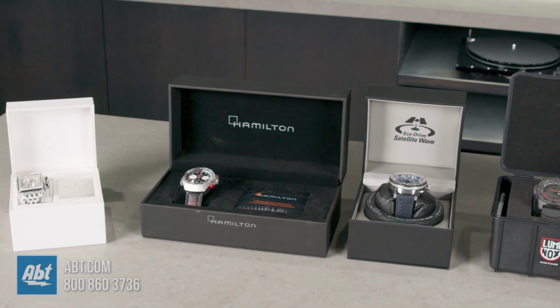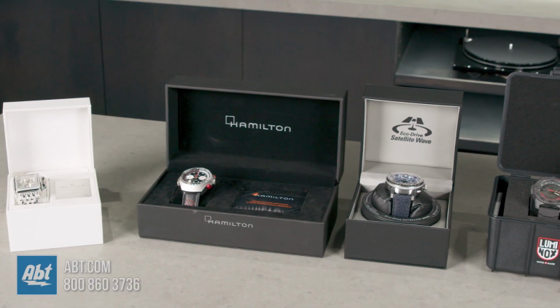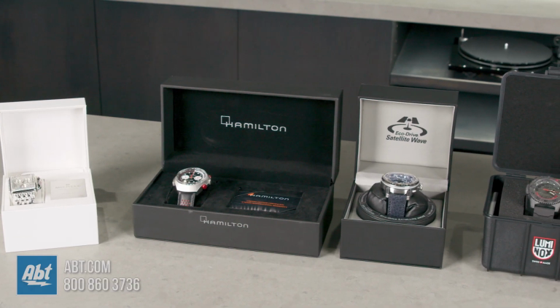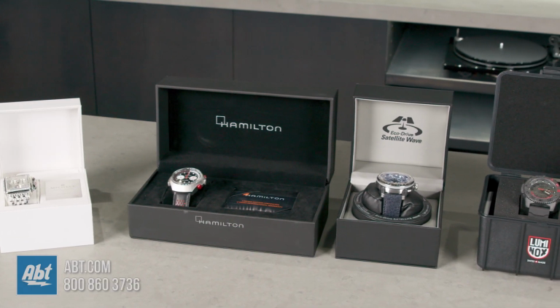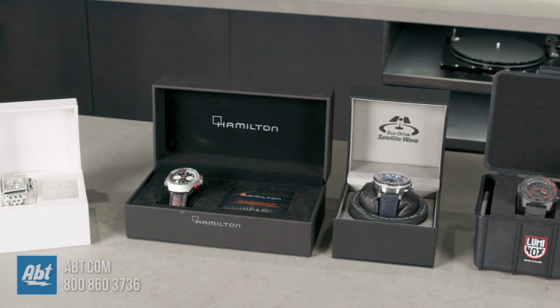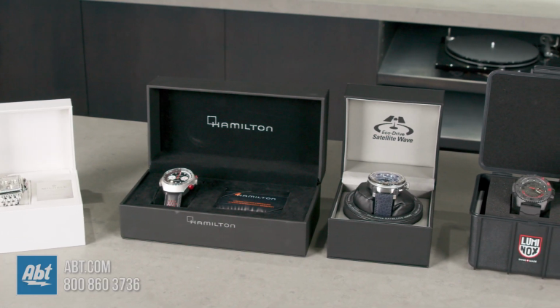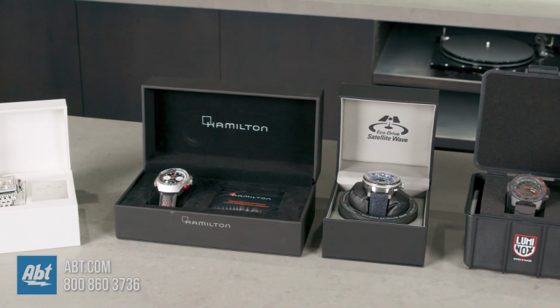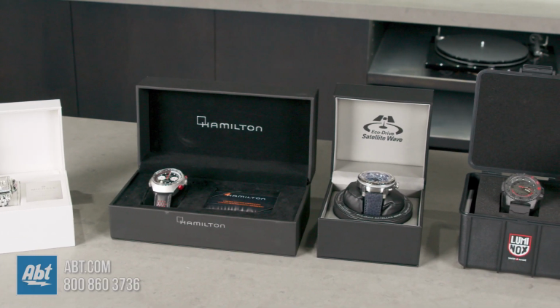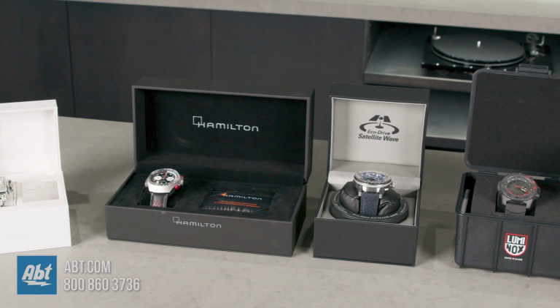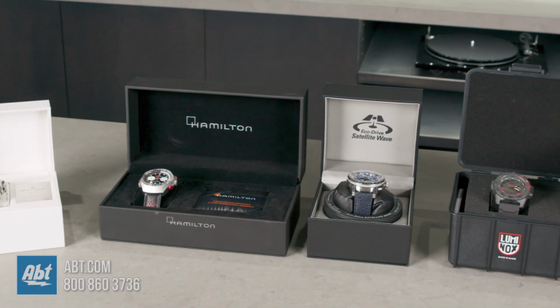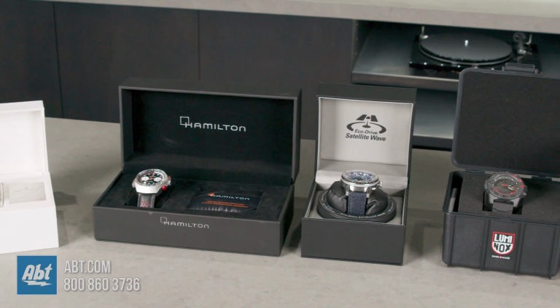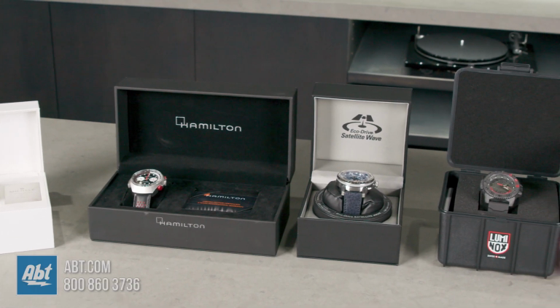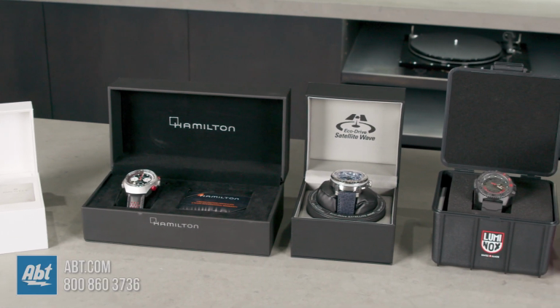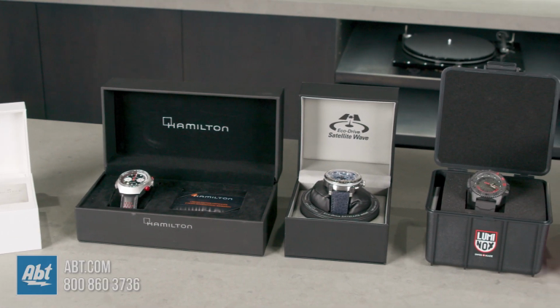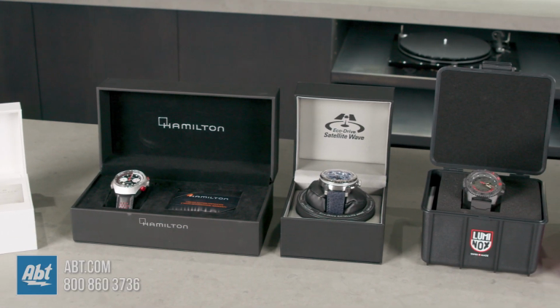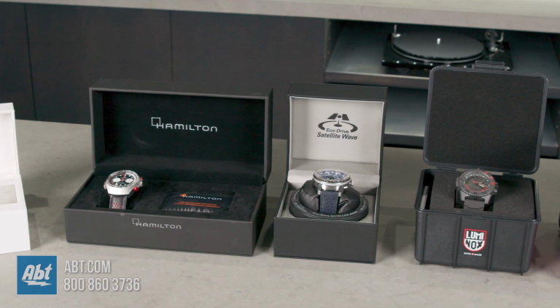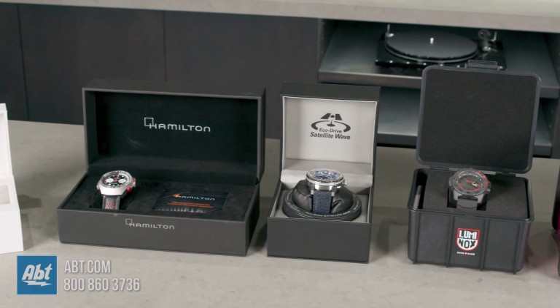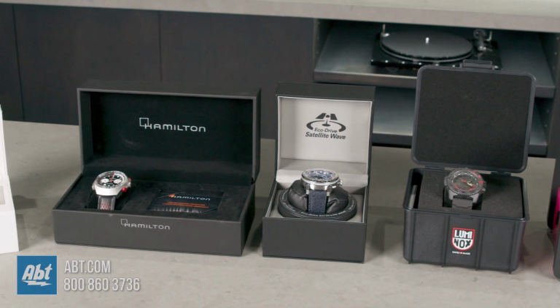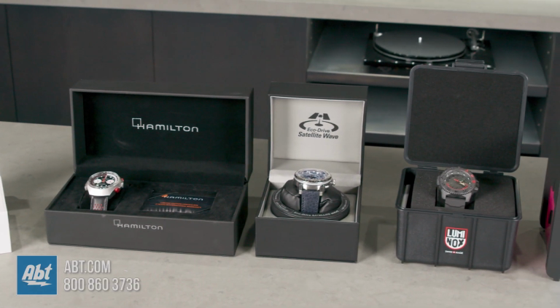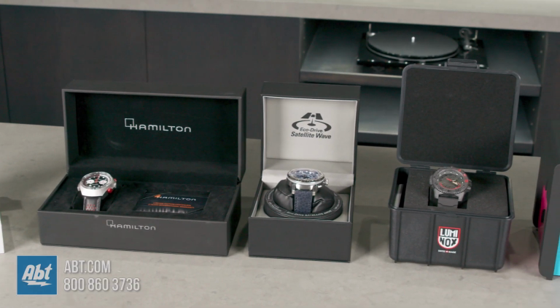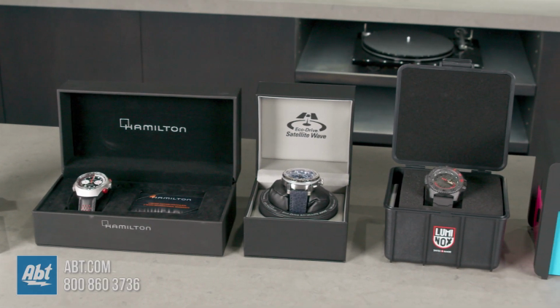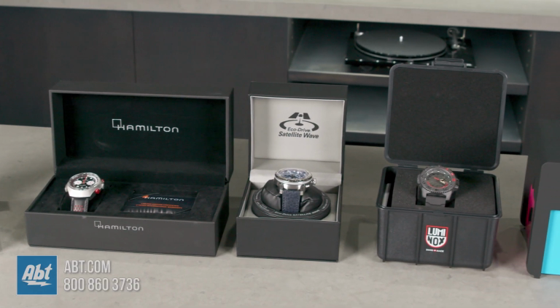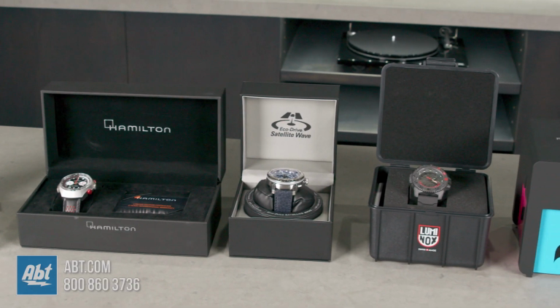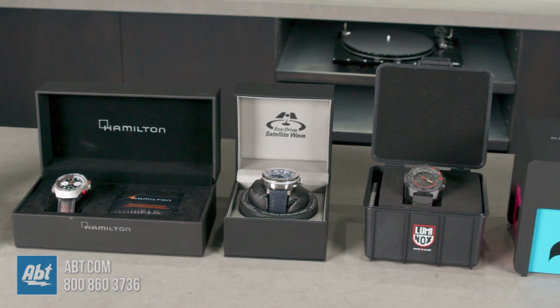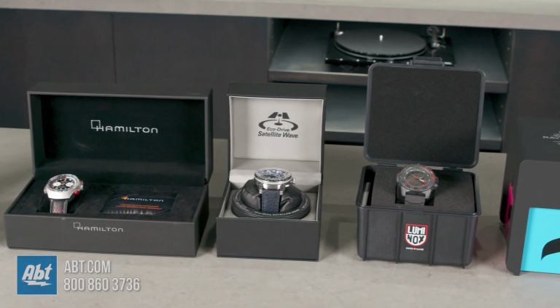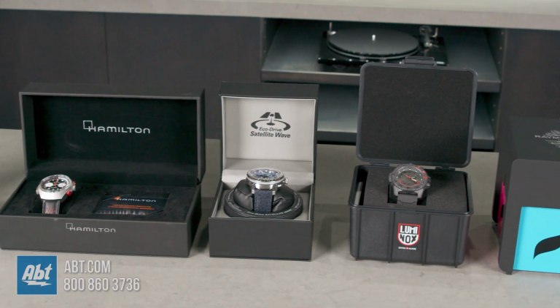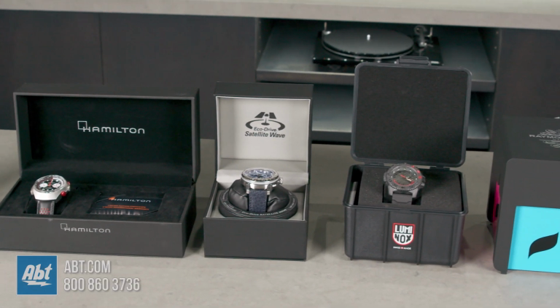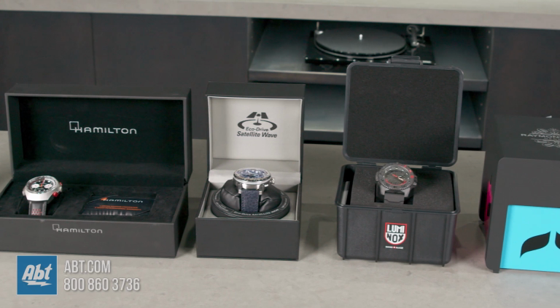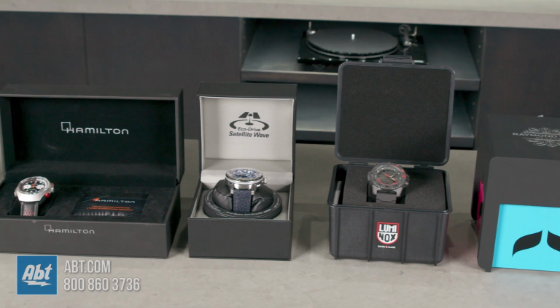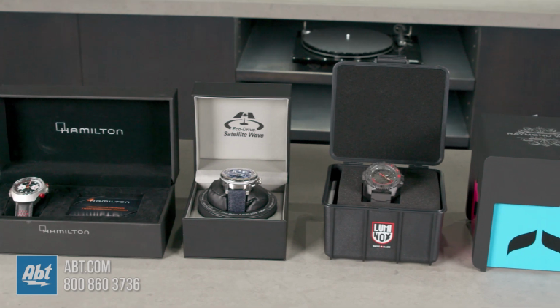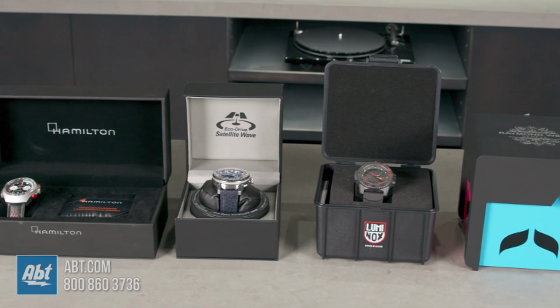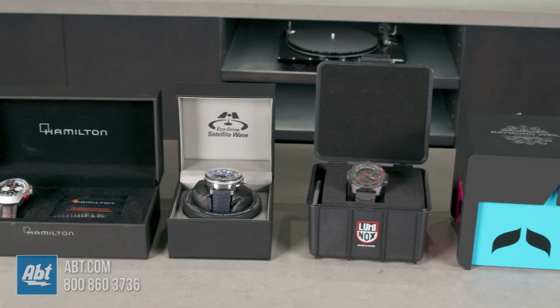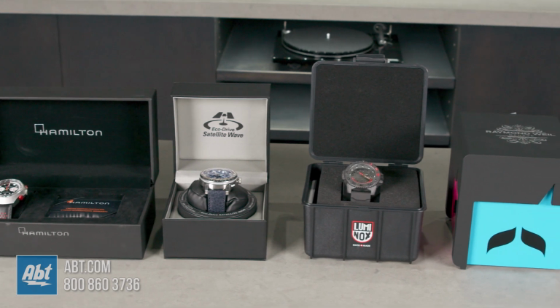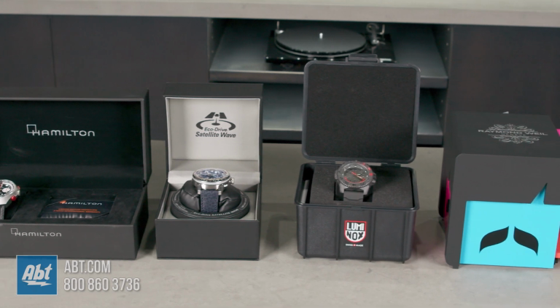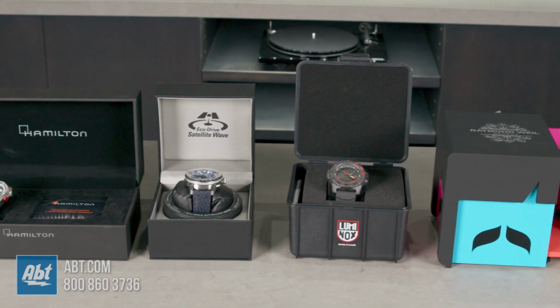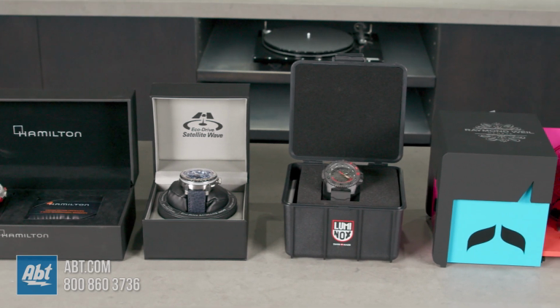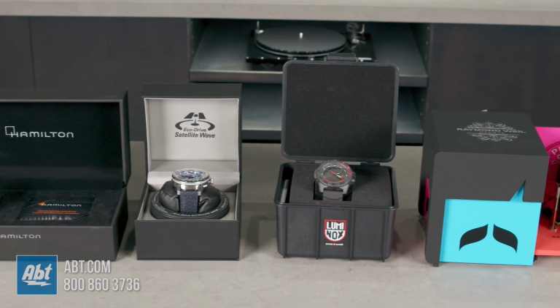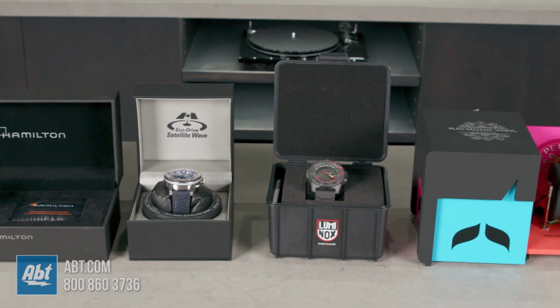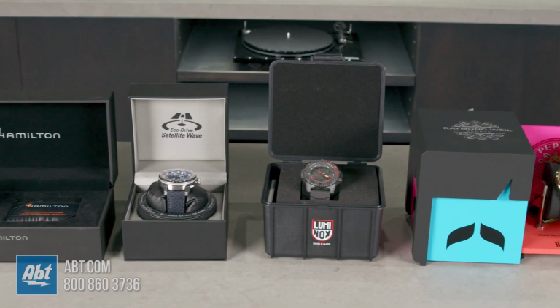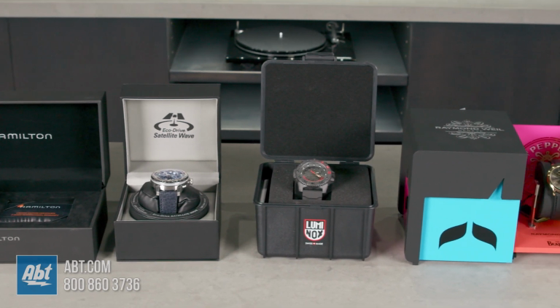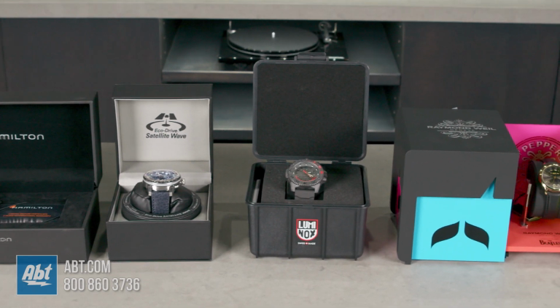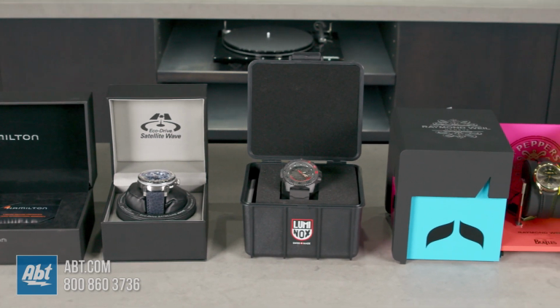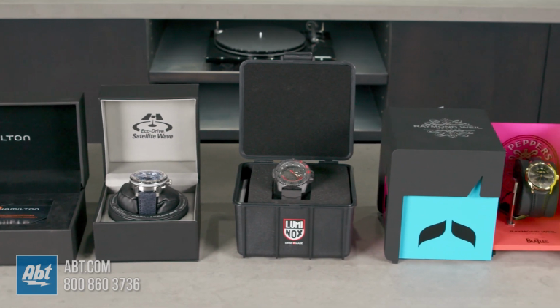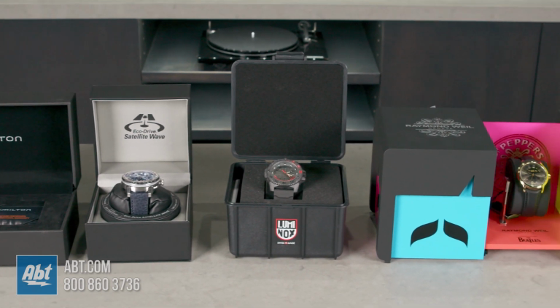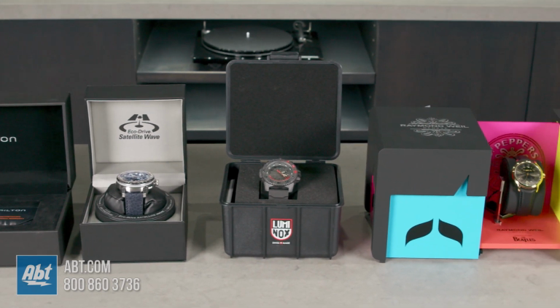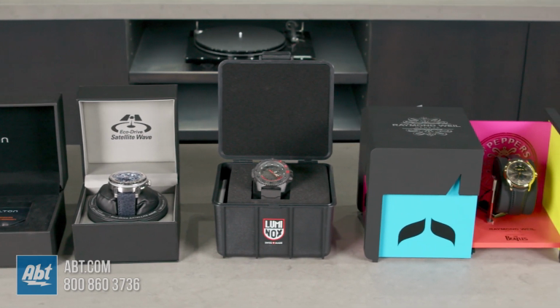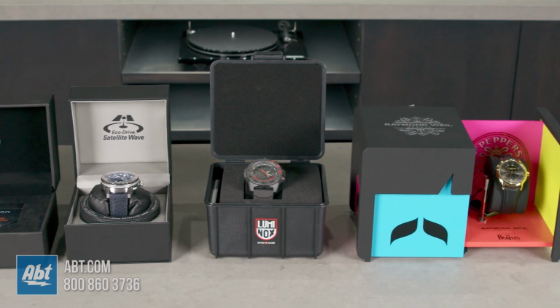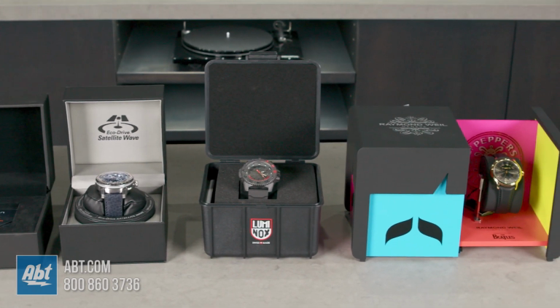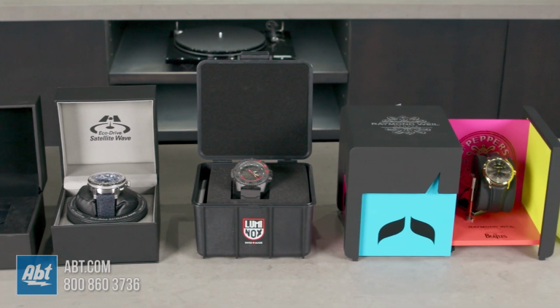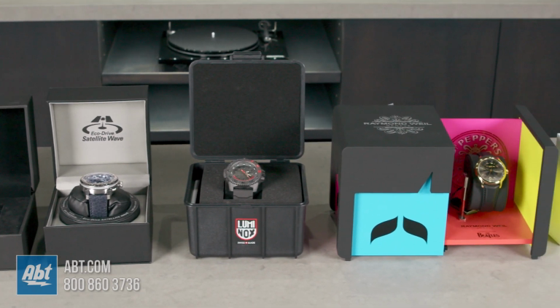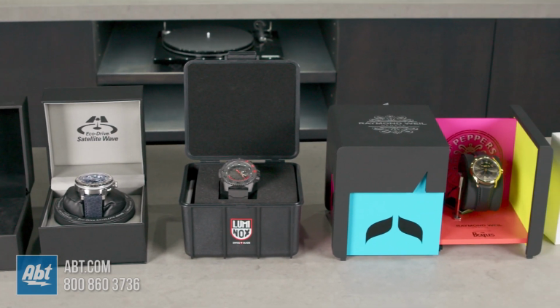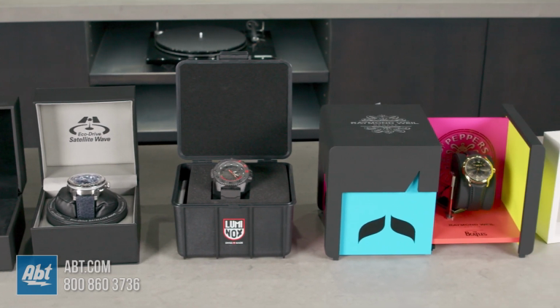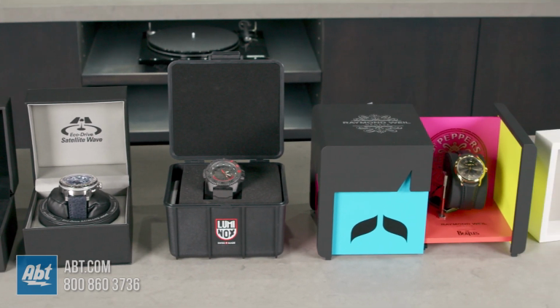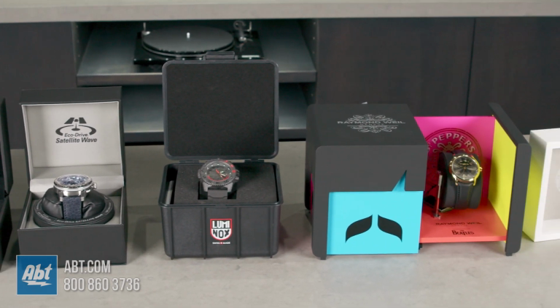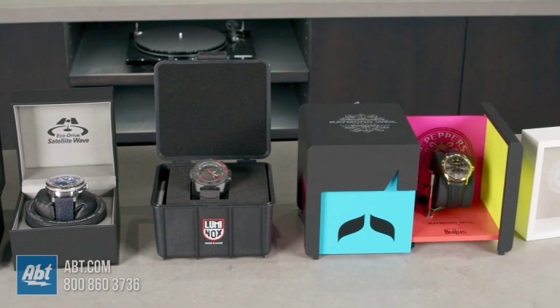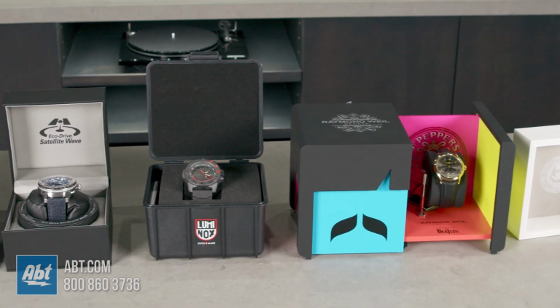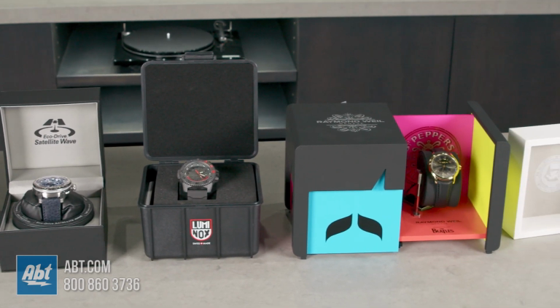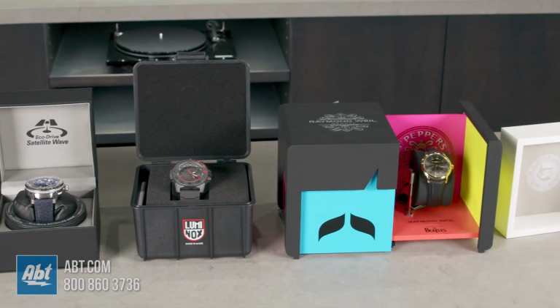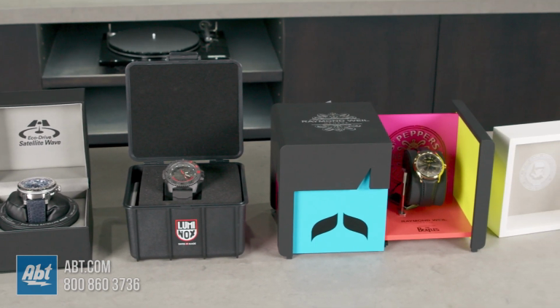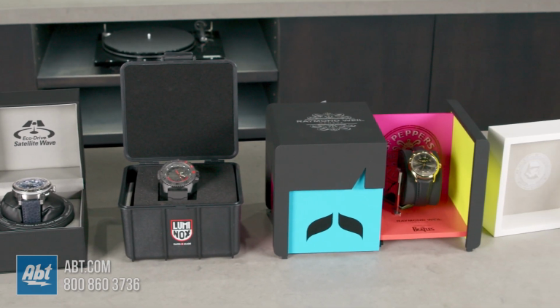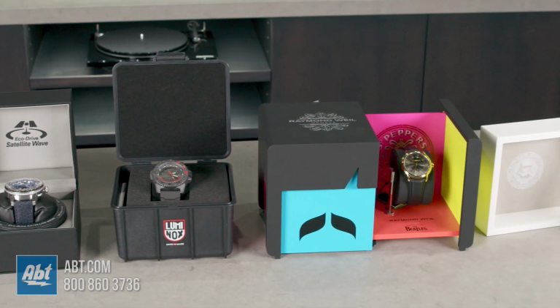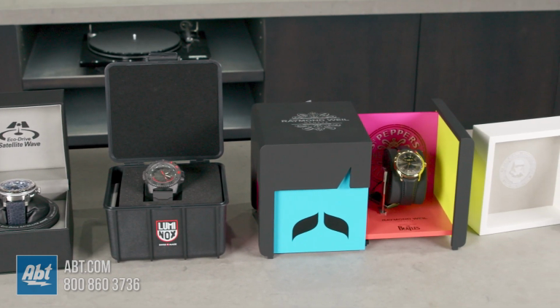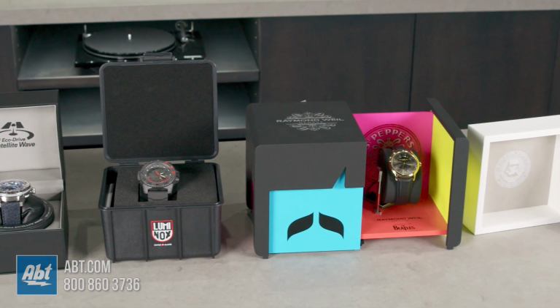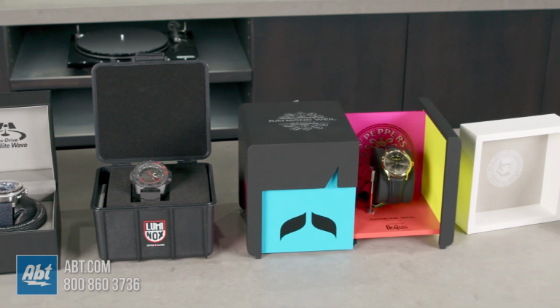This is just a handful of the limited edition pieces we carry at Abt. For more information or to purchase one, come to Abt or visit Abt.com.